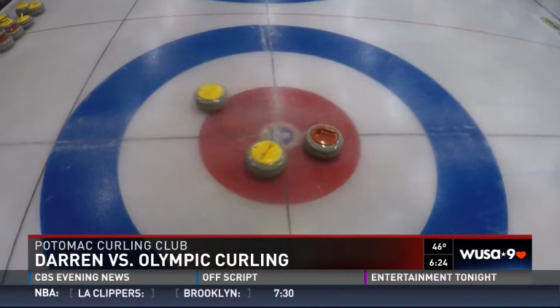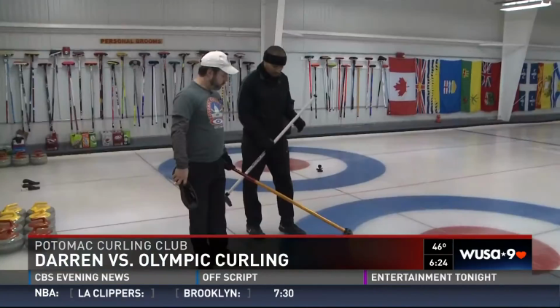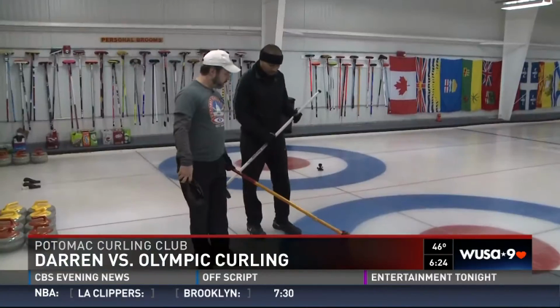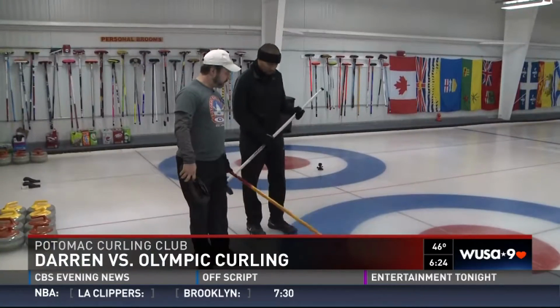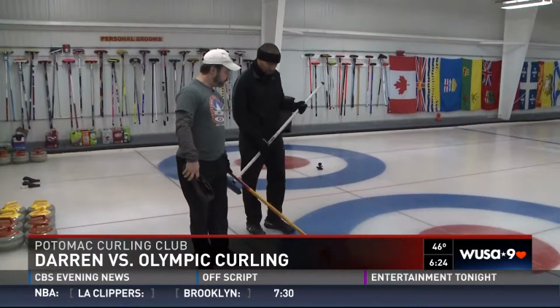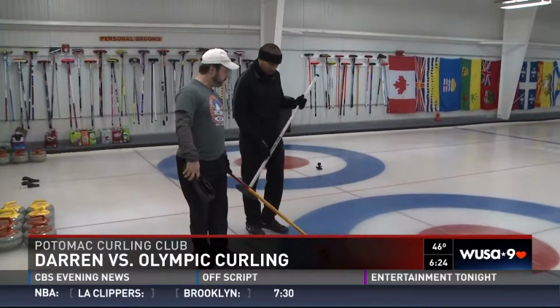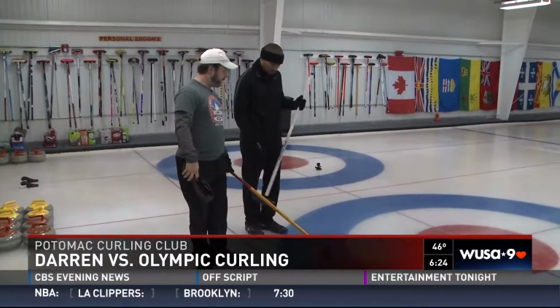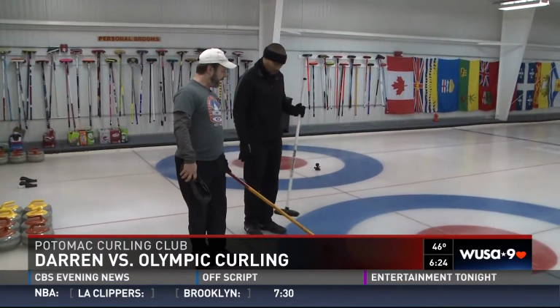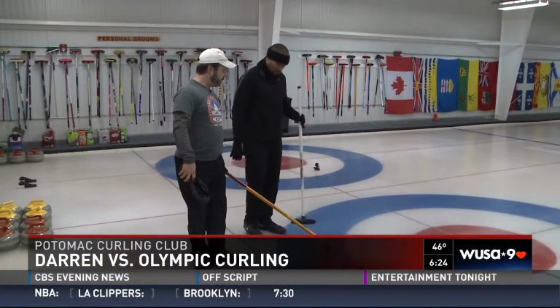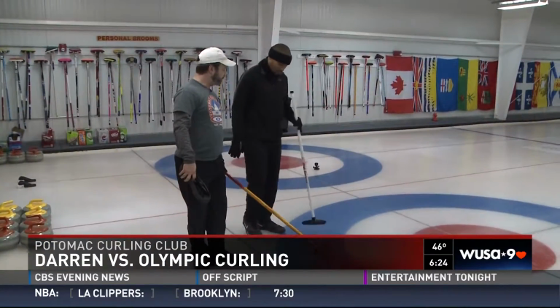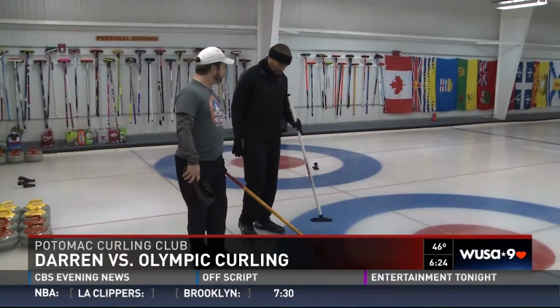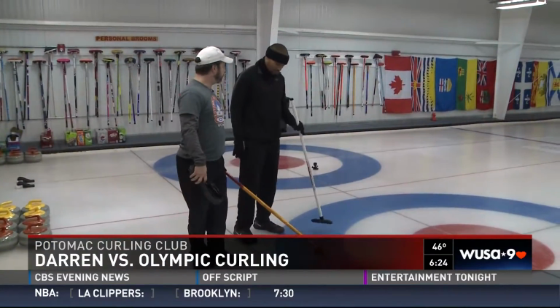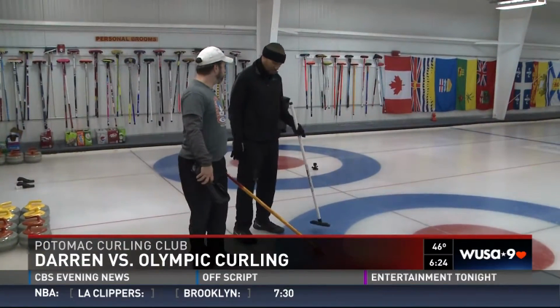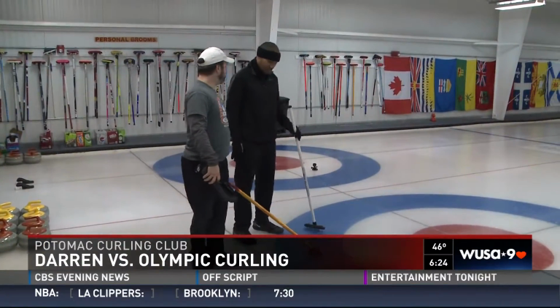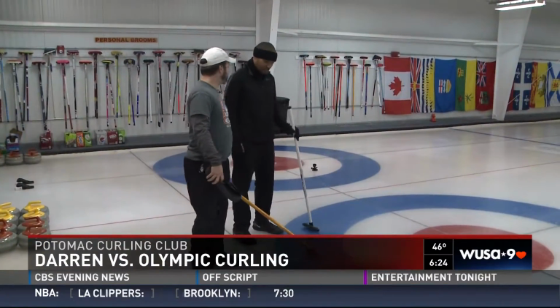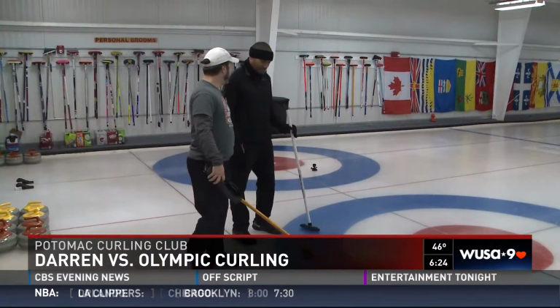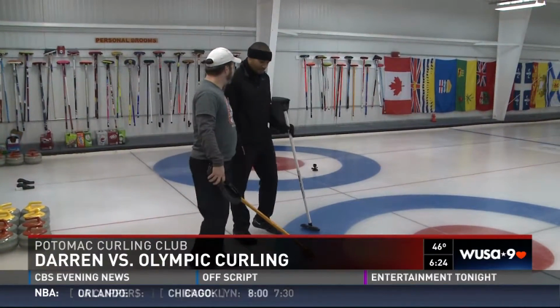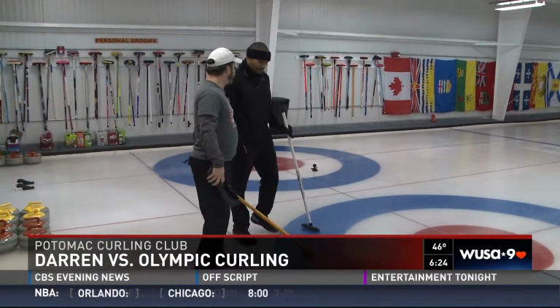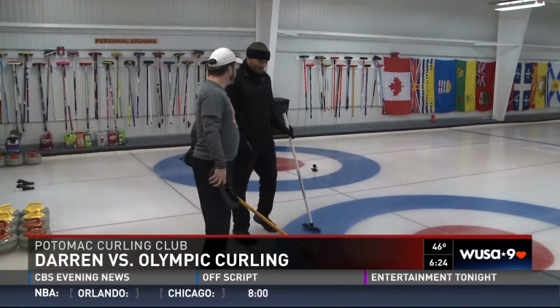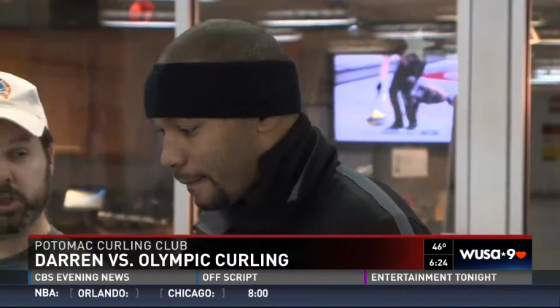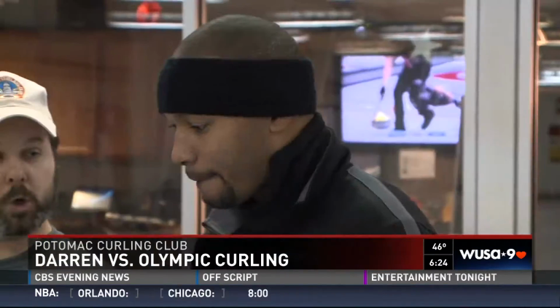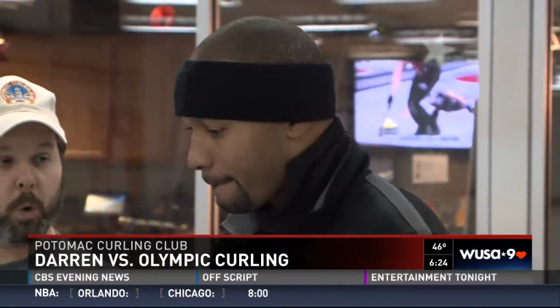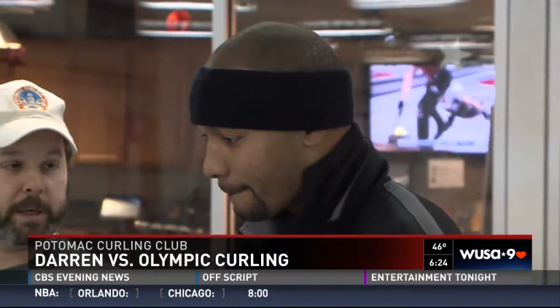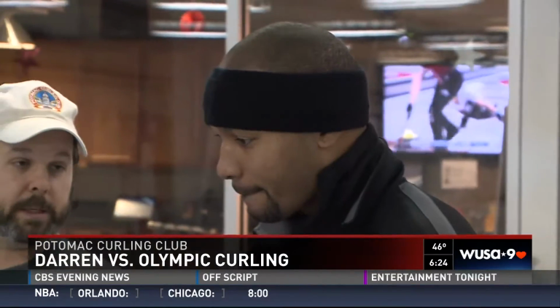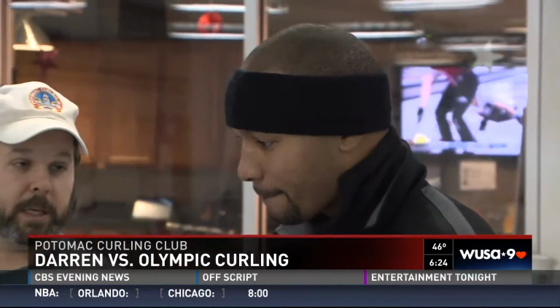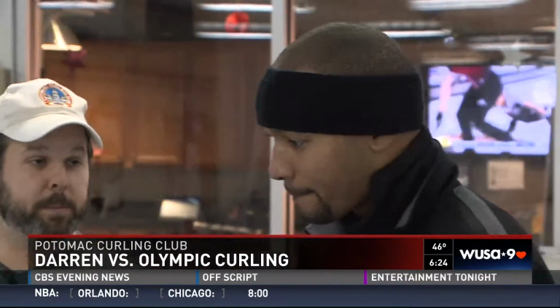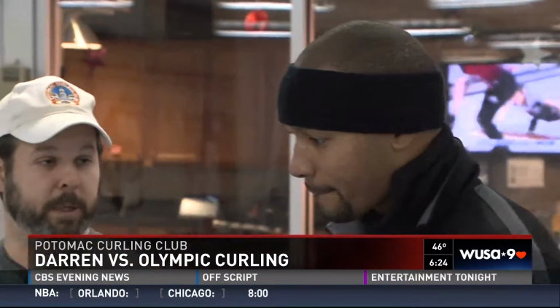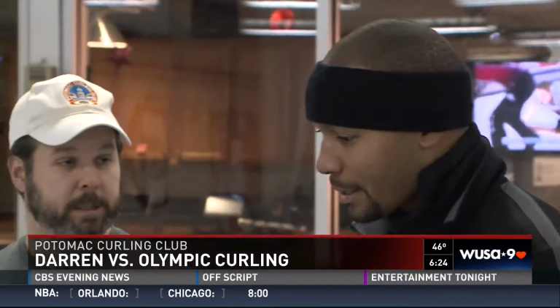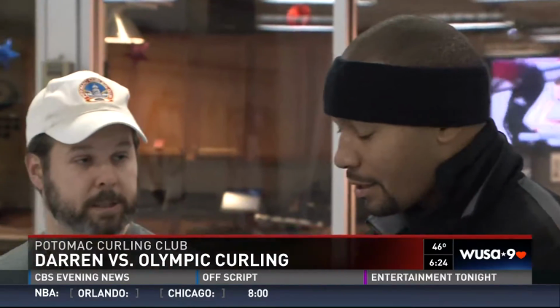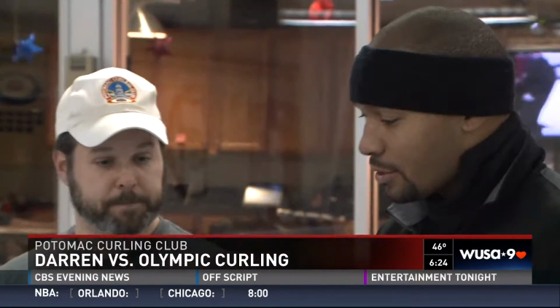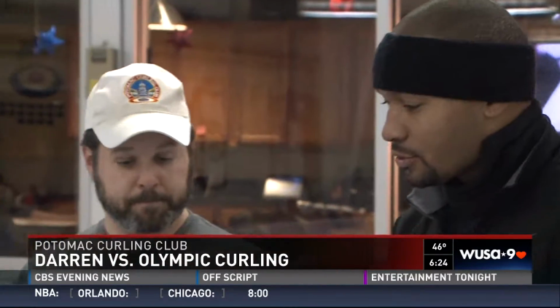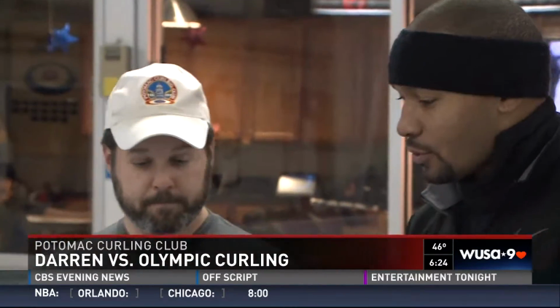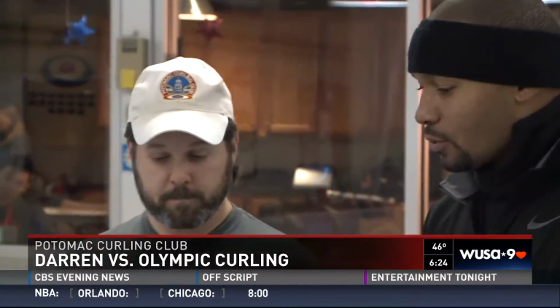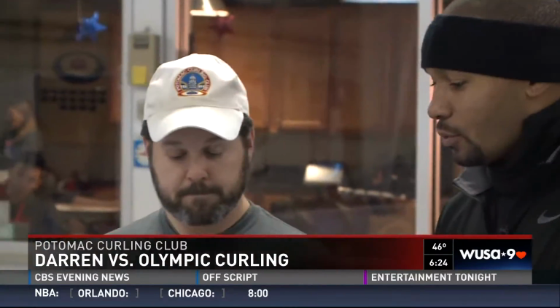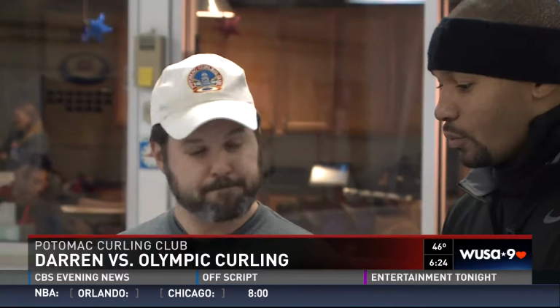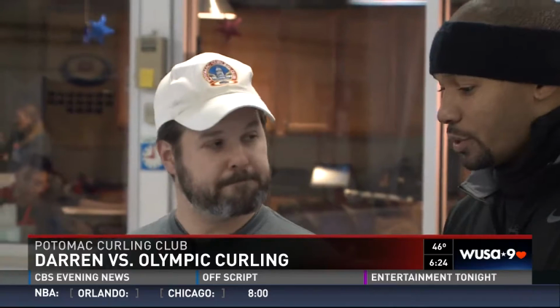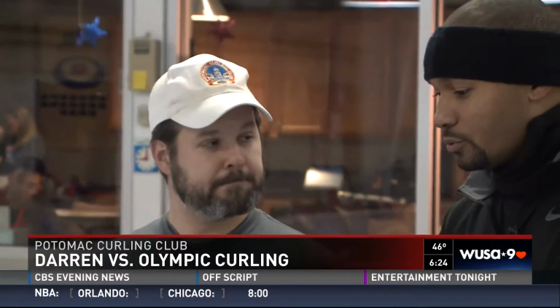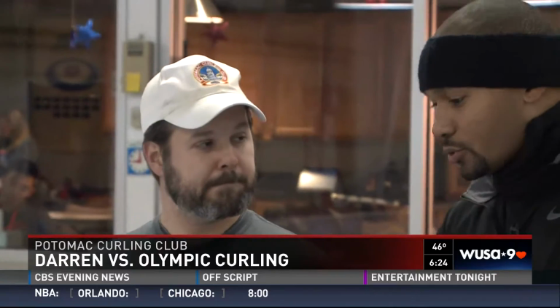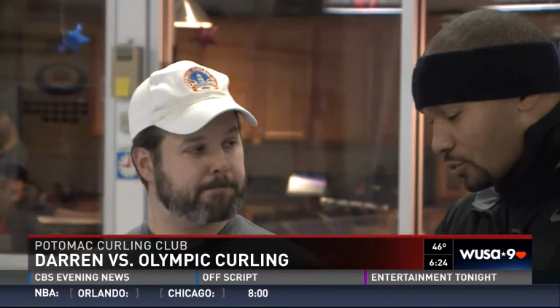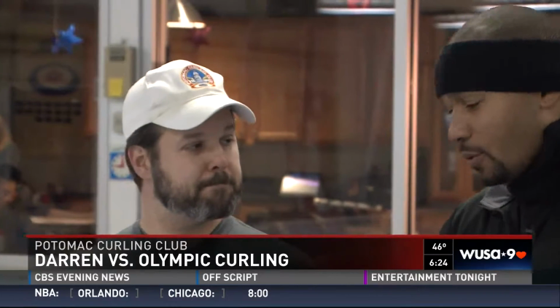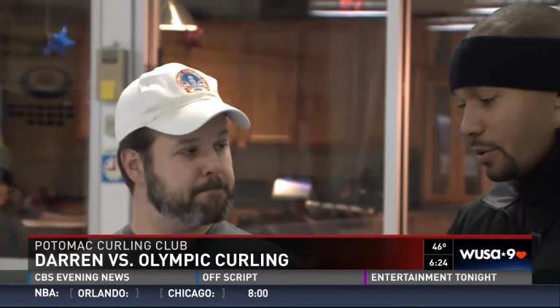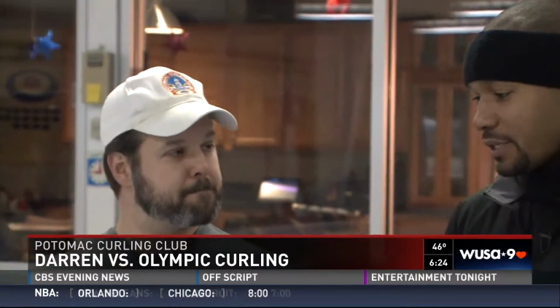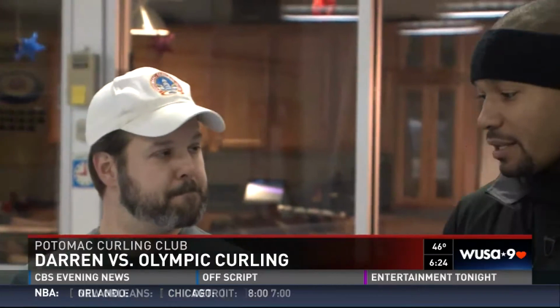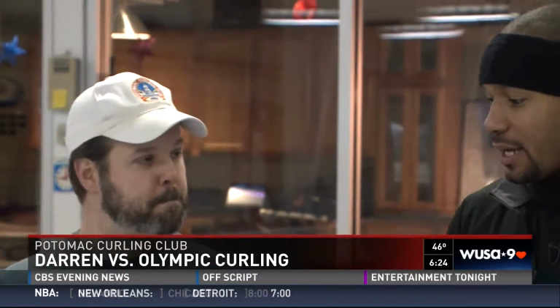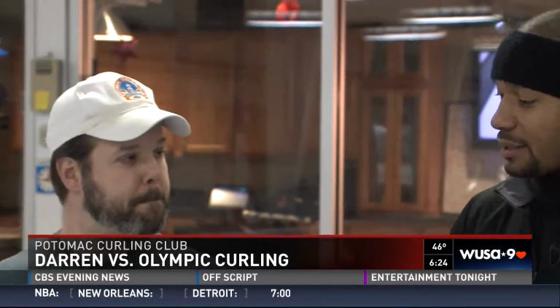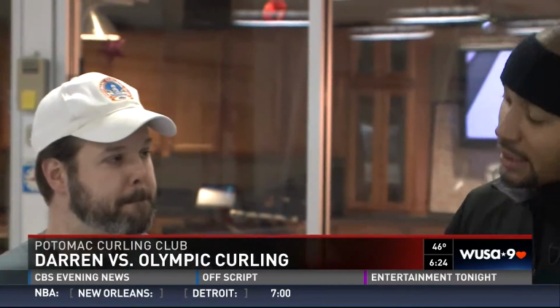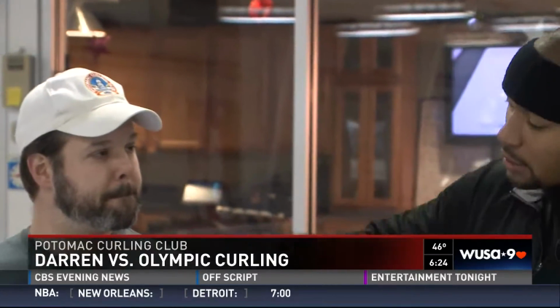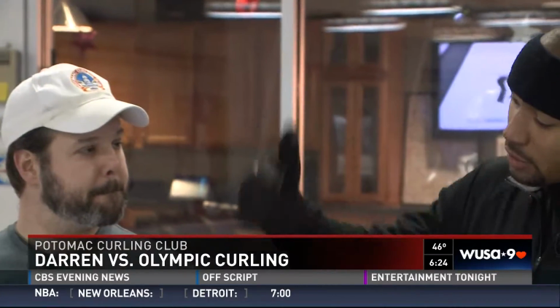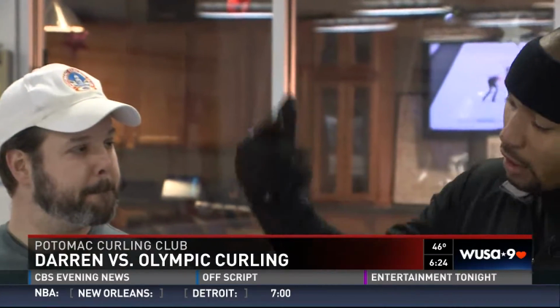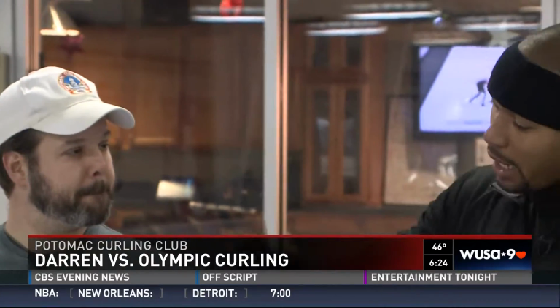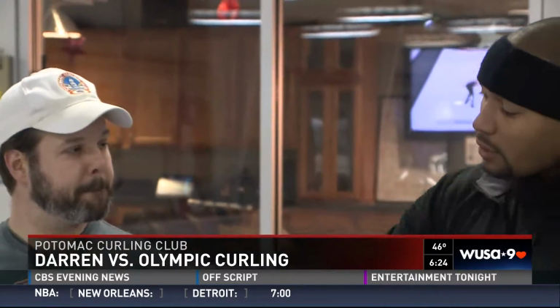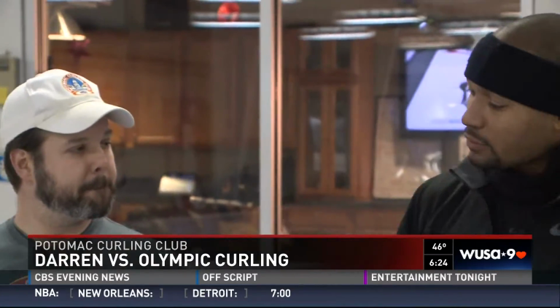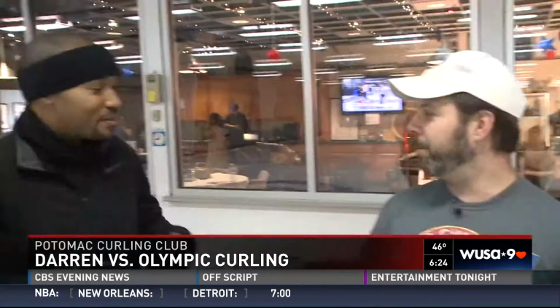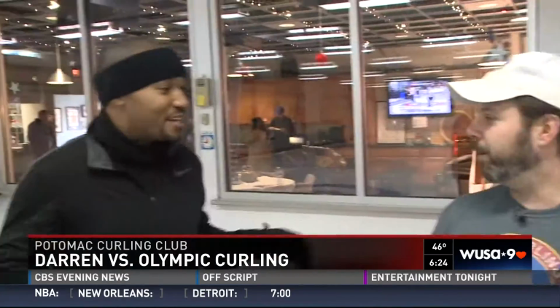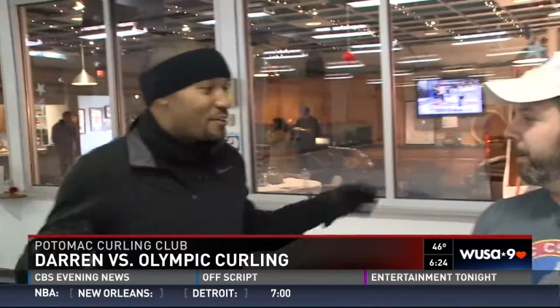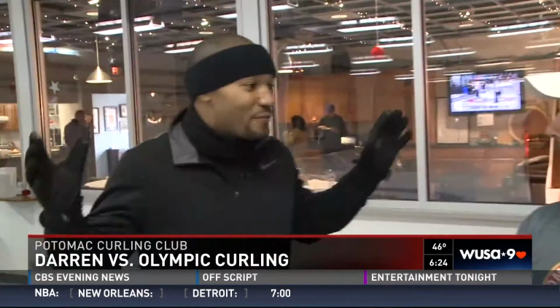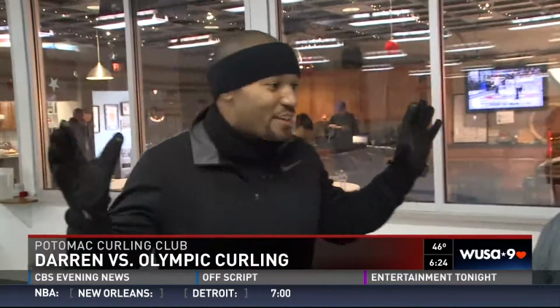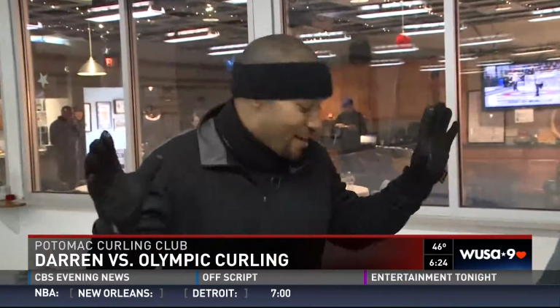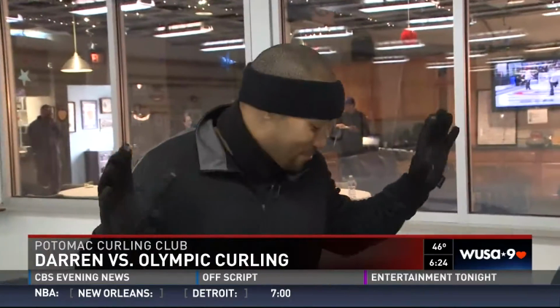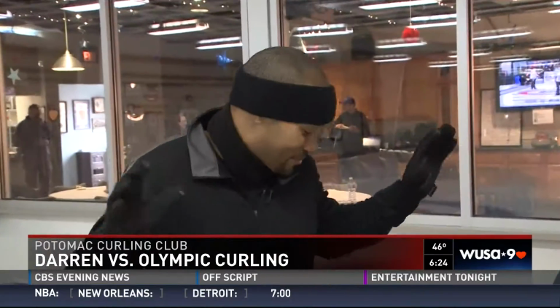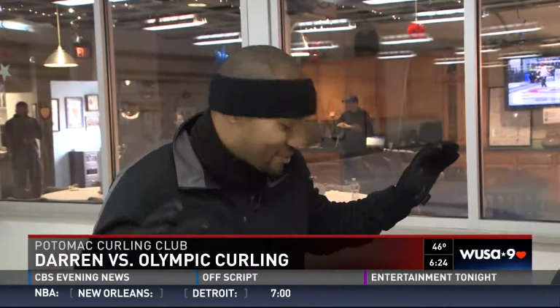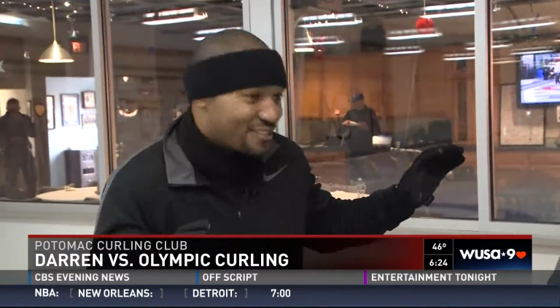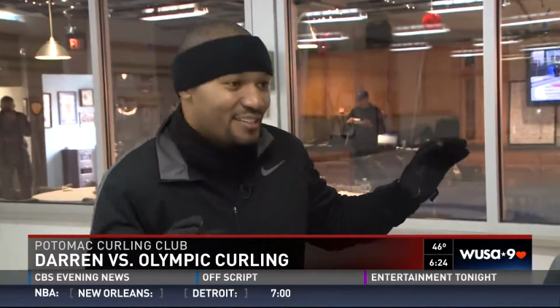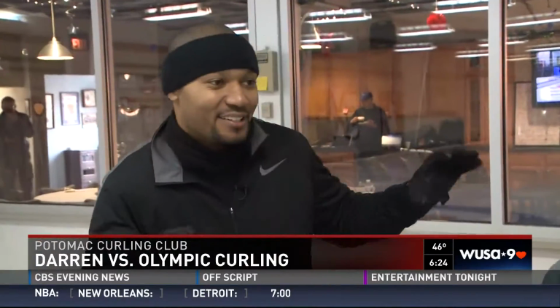So this is called the house. This is where all the scoring takes place. So when you score, is that like, this is our house? Take over the house. That's right.